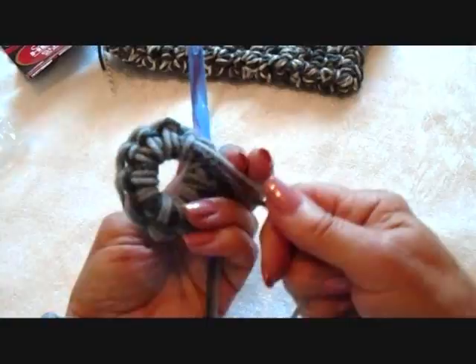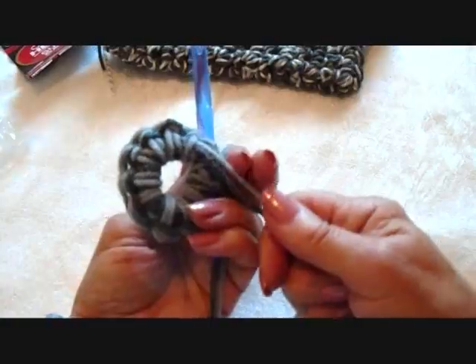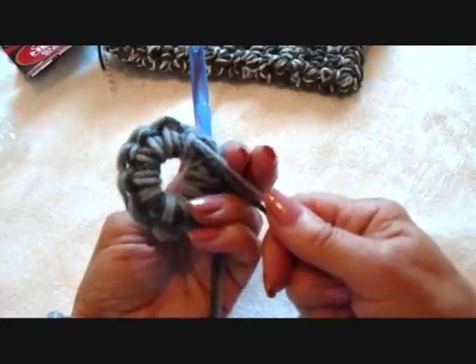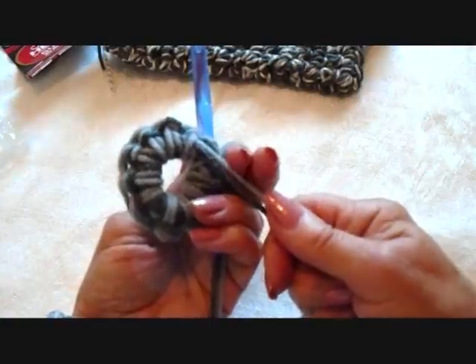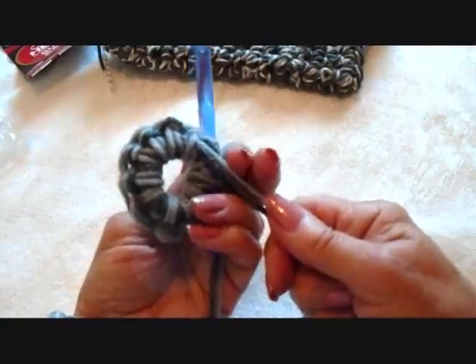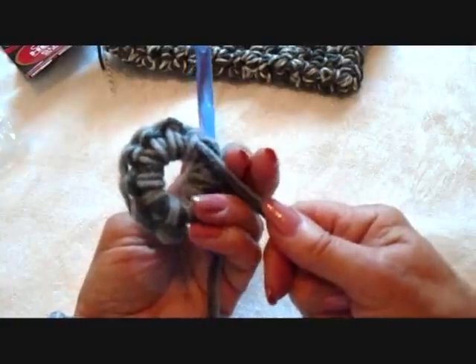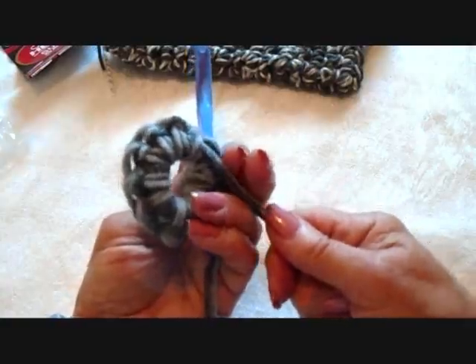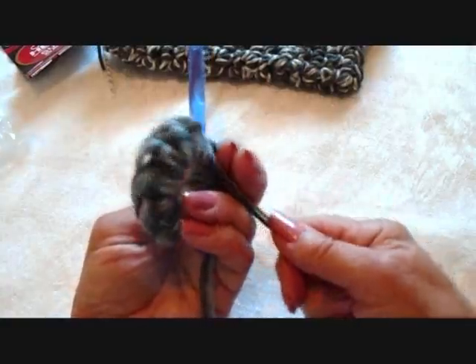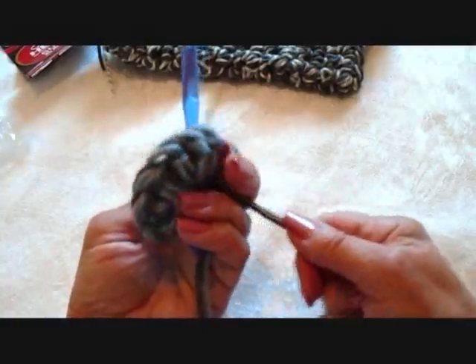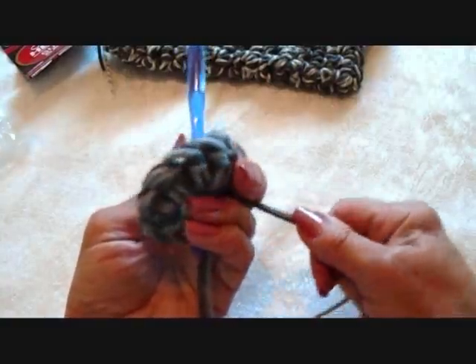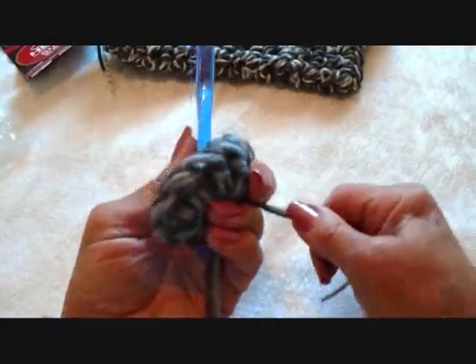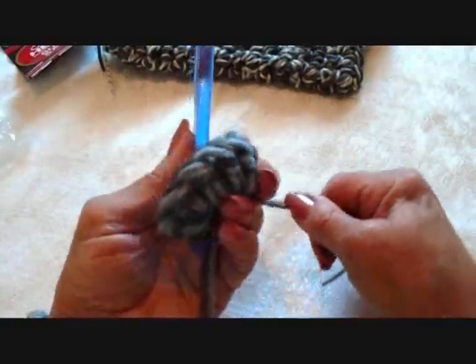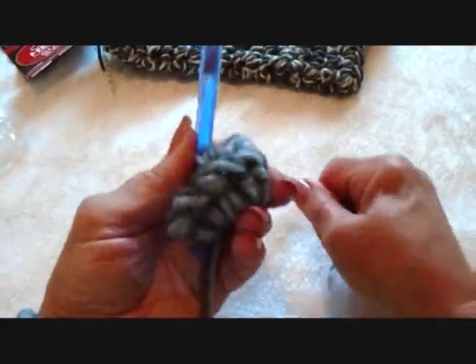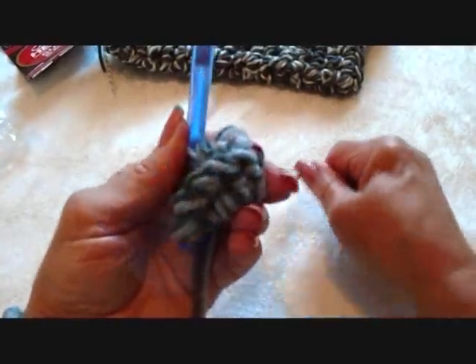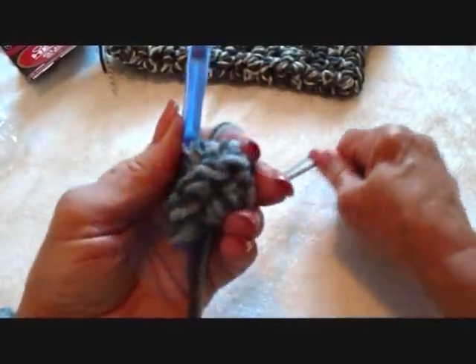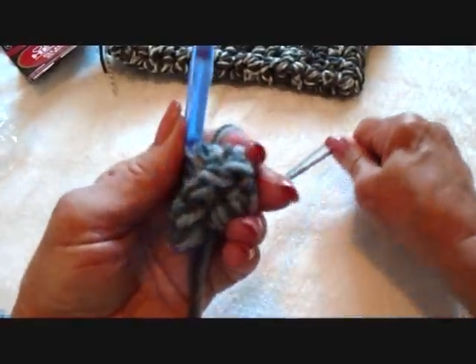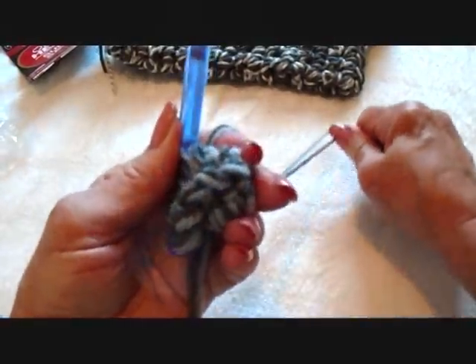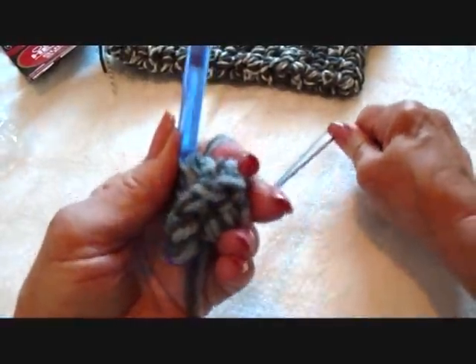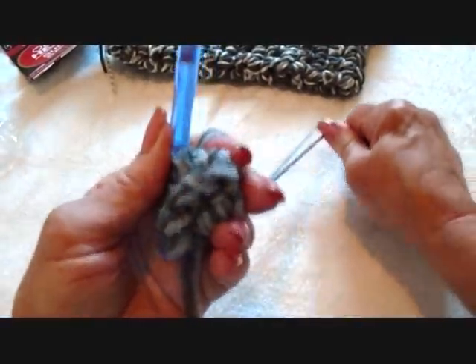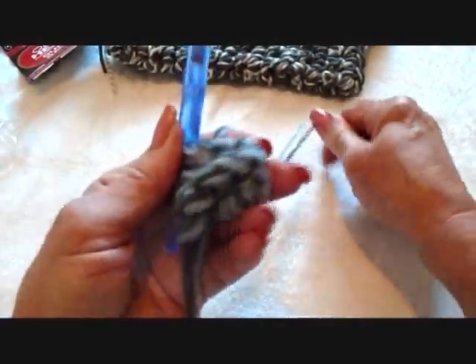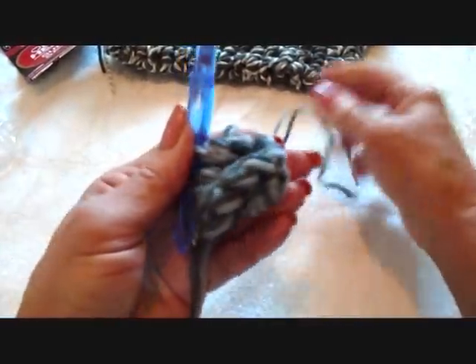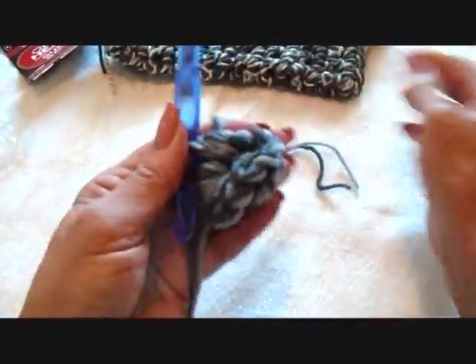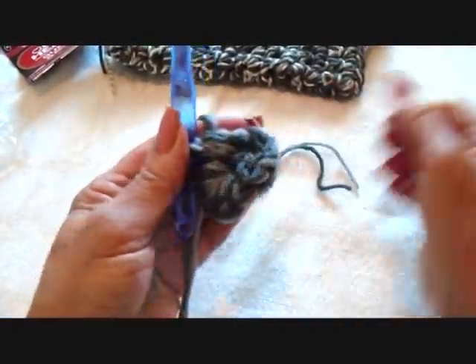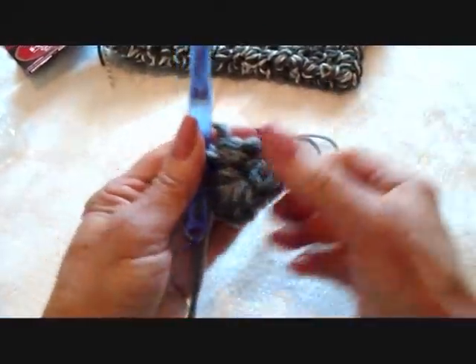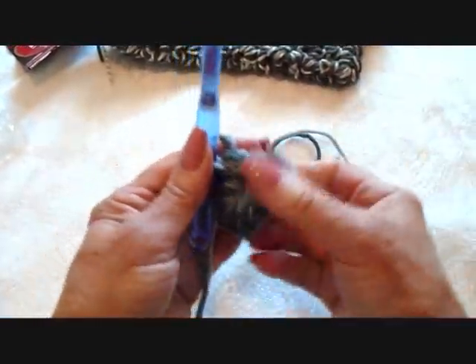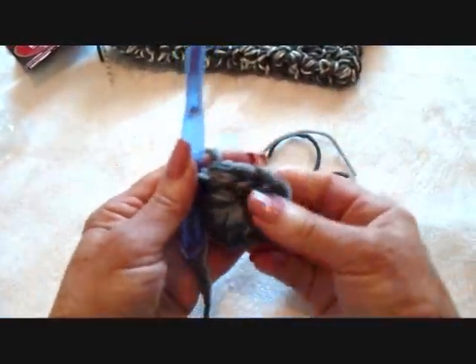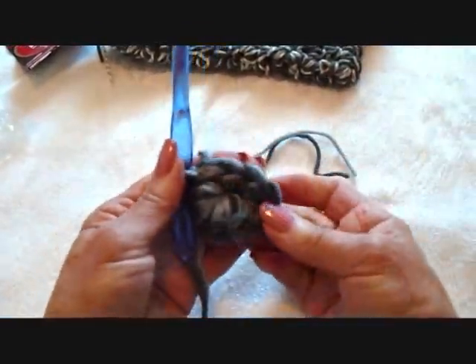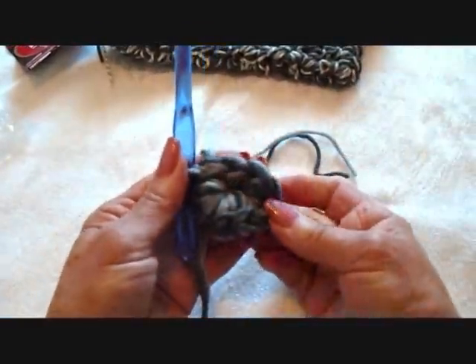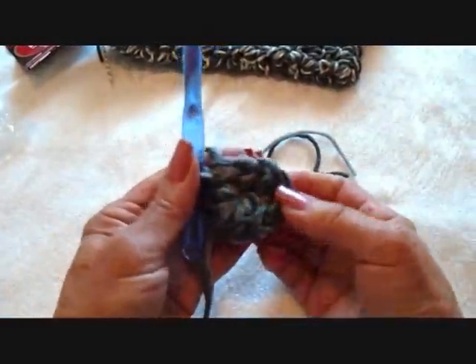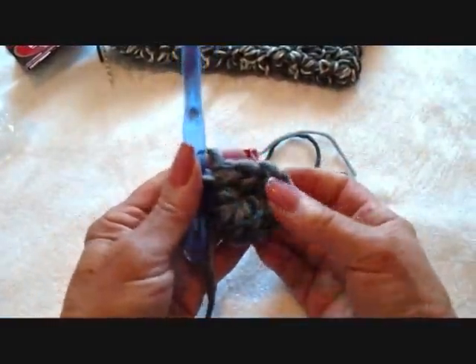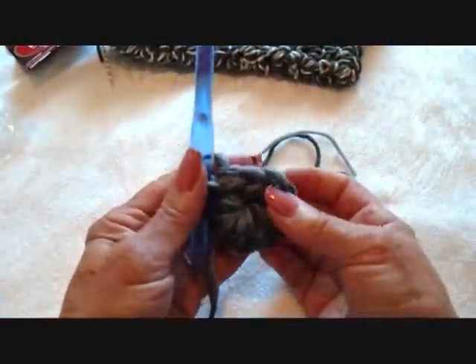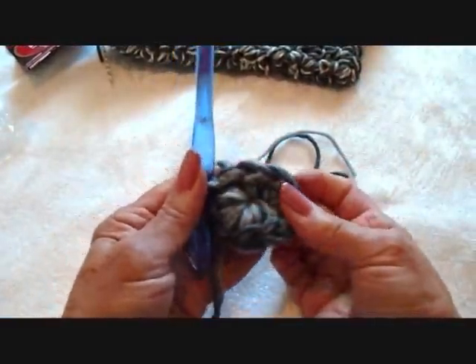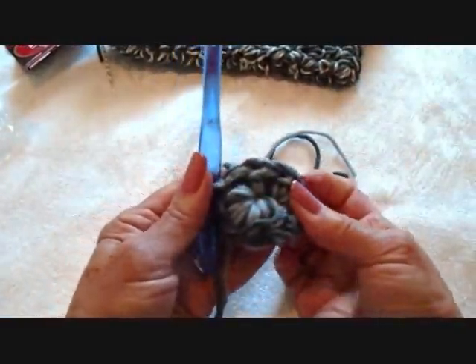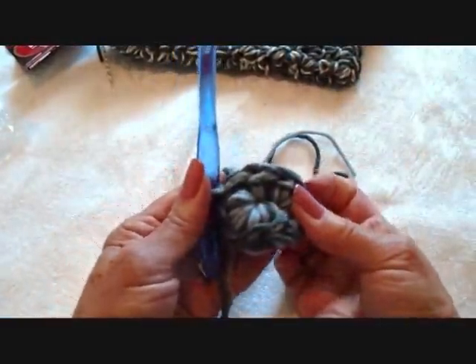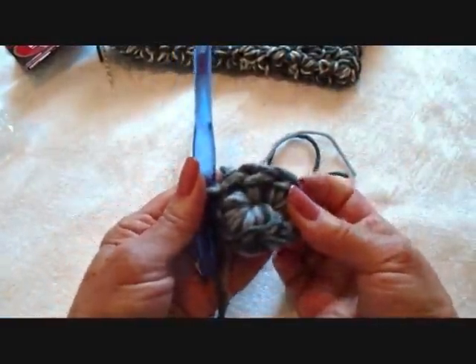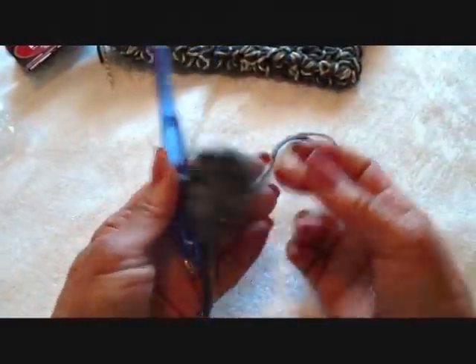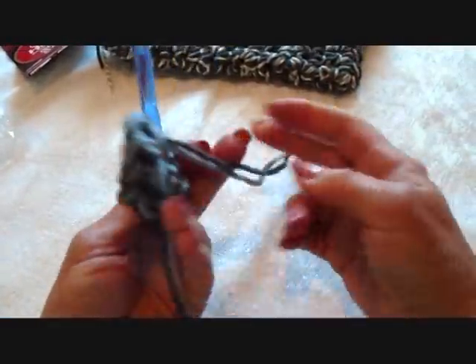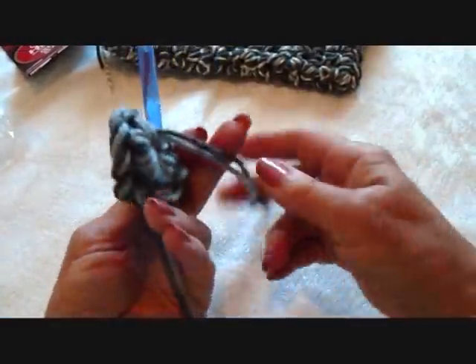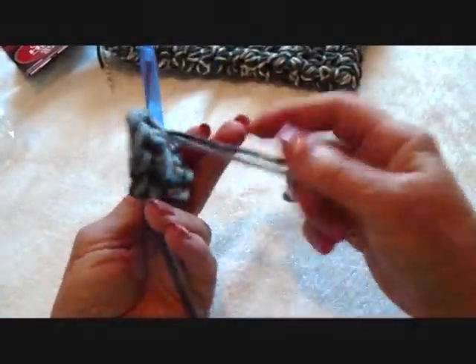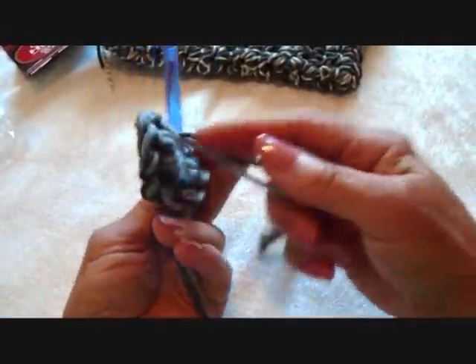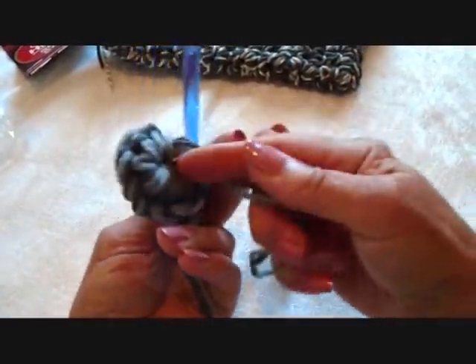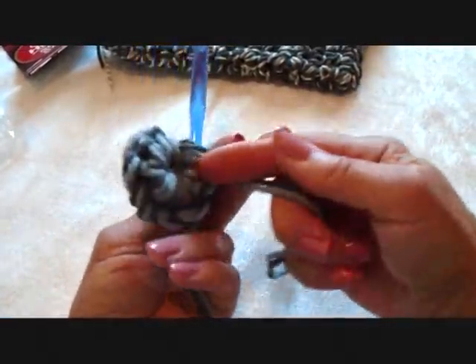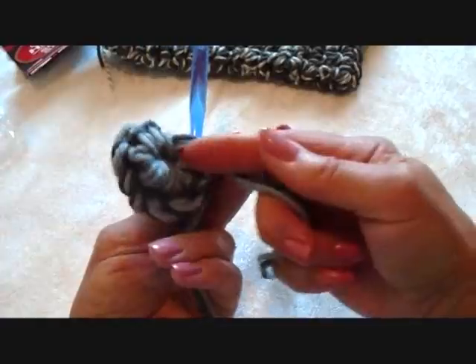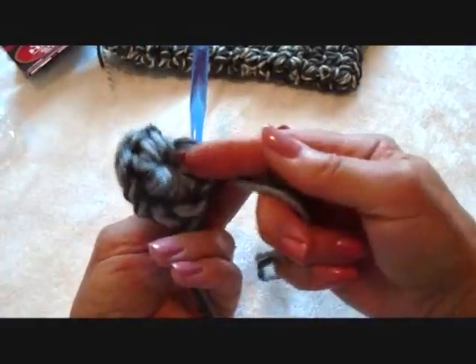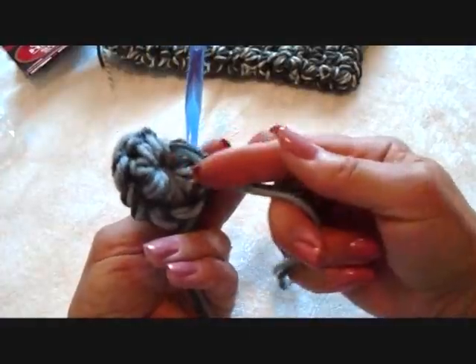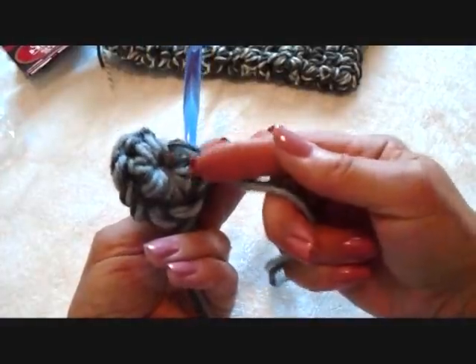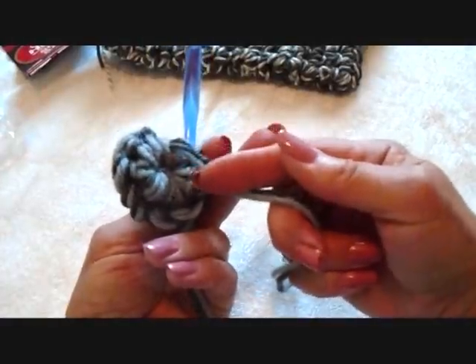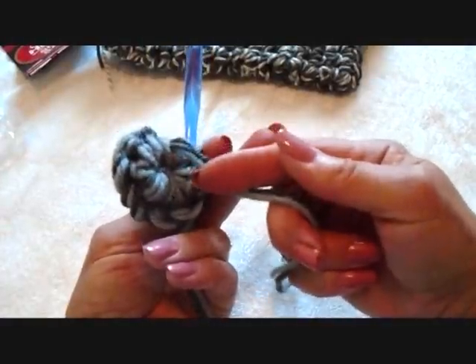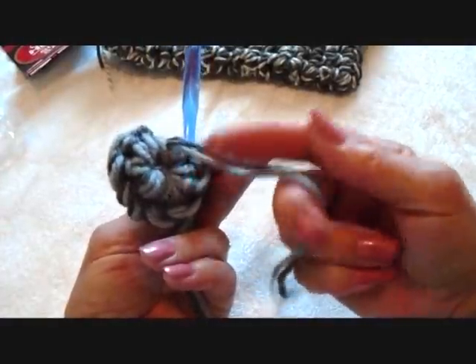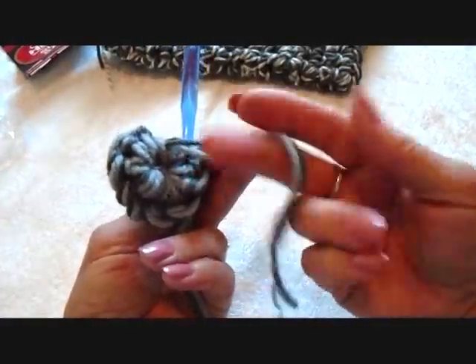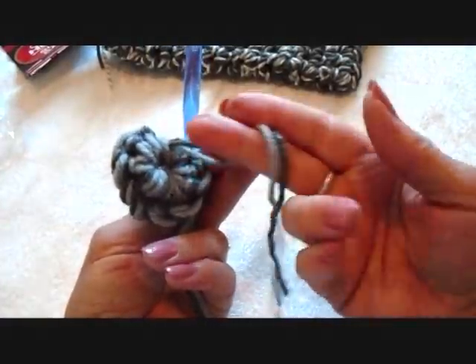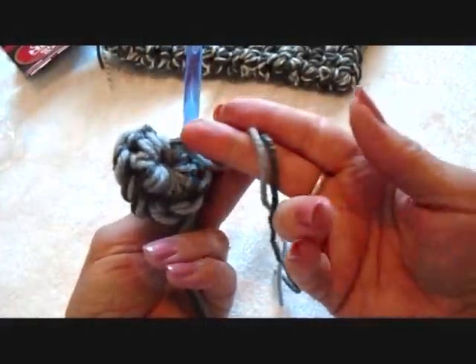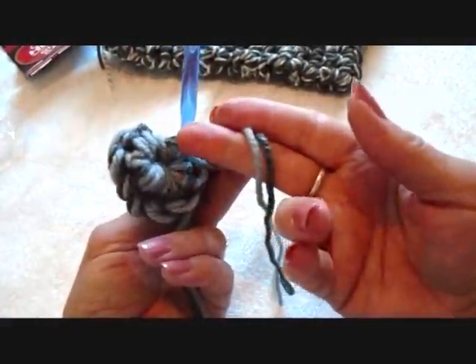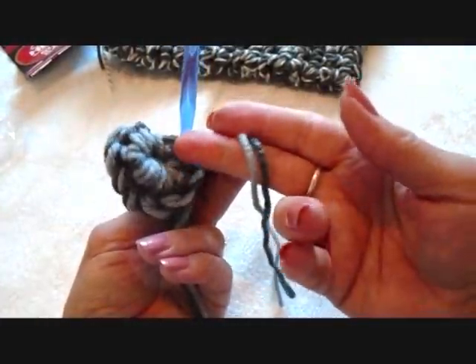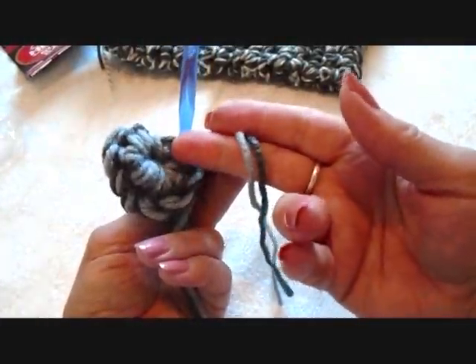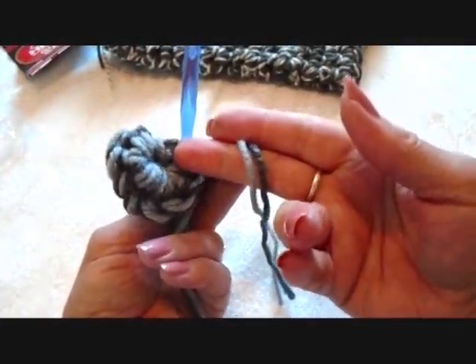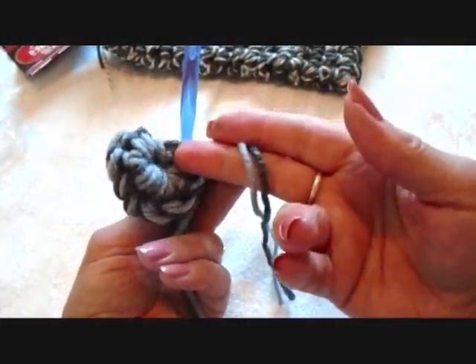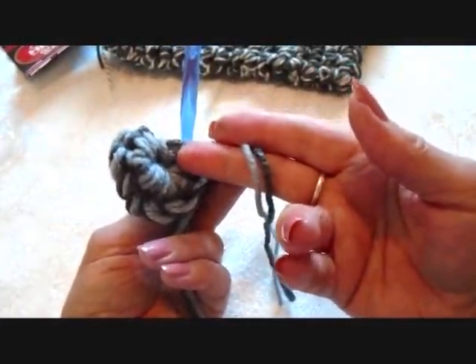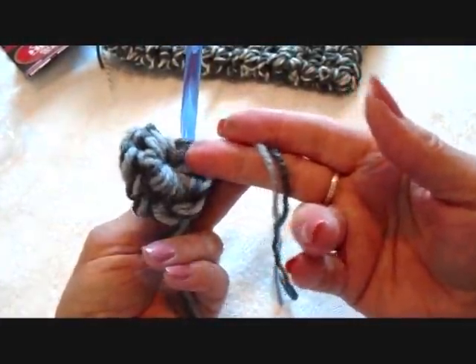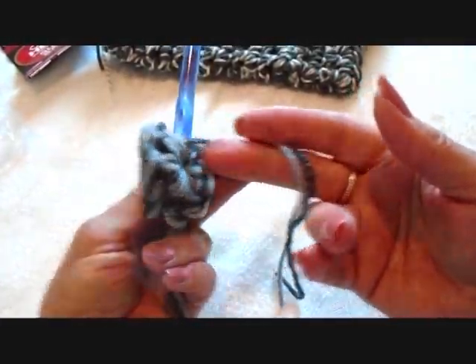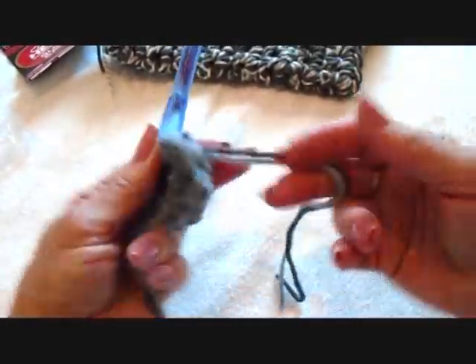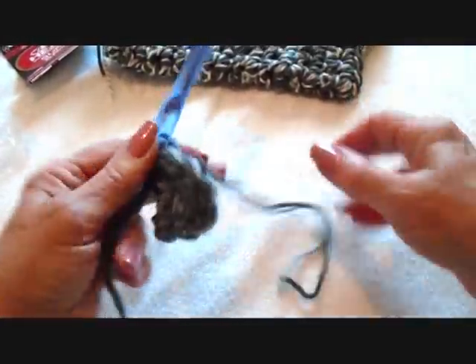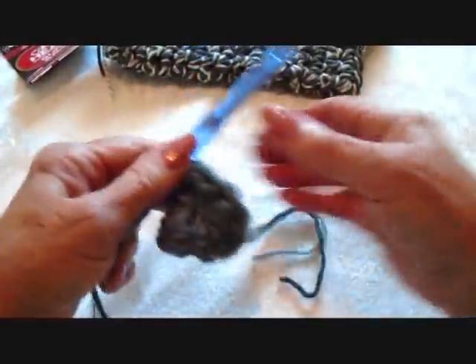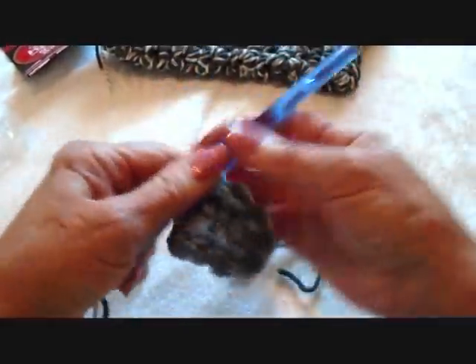Now, when the slippers are finished, you'll be able to pull the yarn end and close up the slippers, and then weave this yarn end back into the finished work.